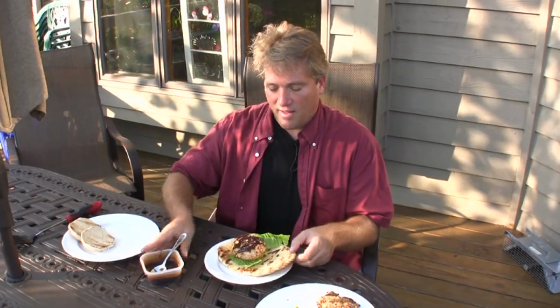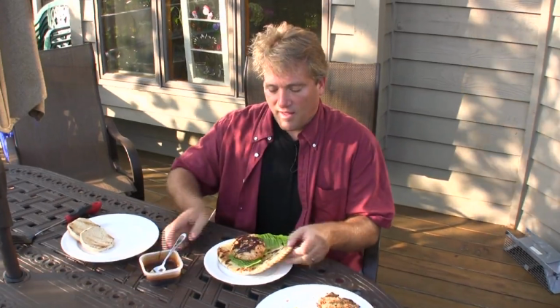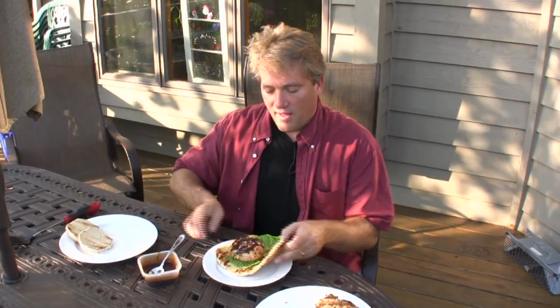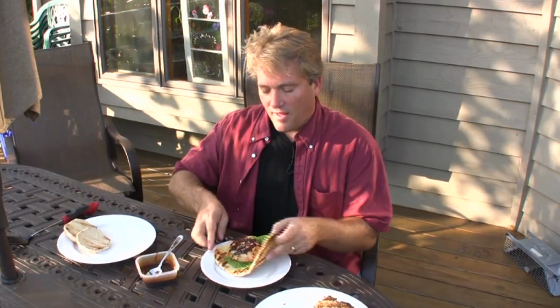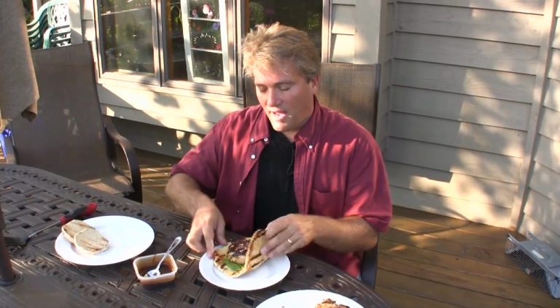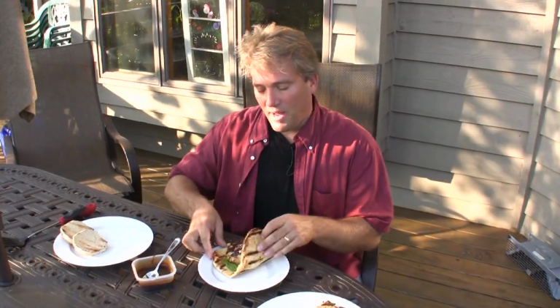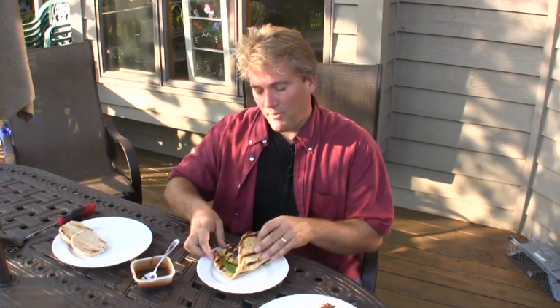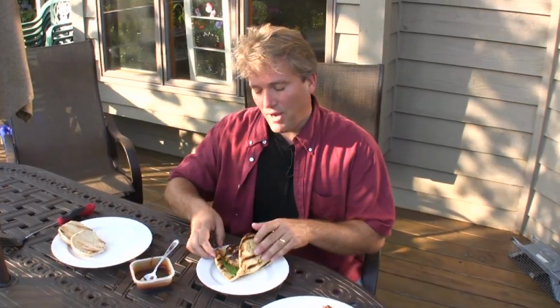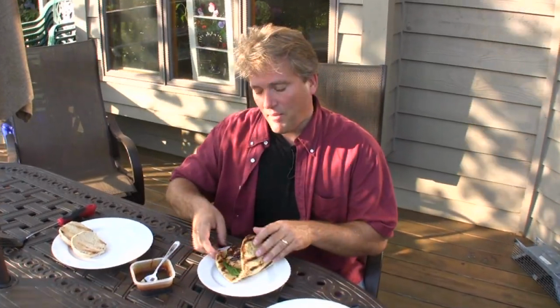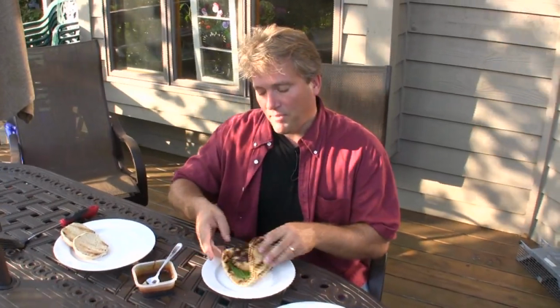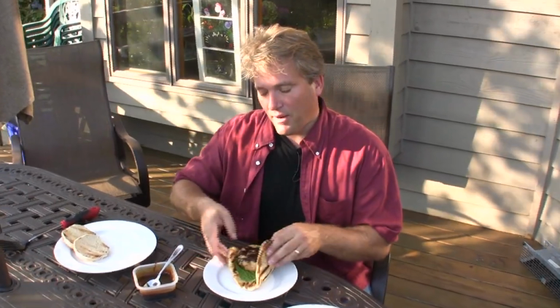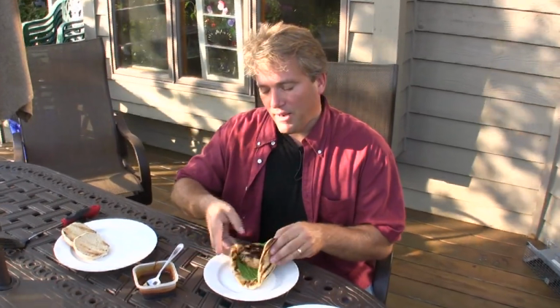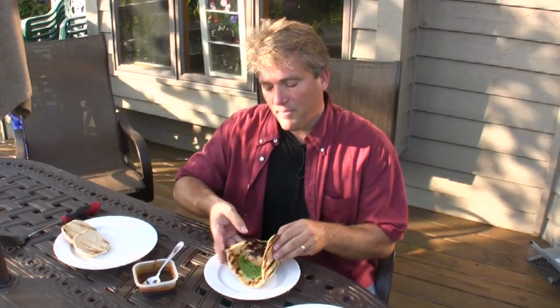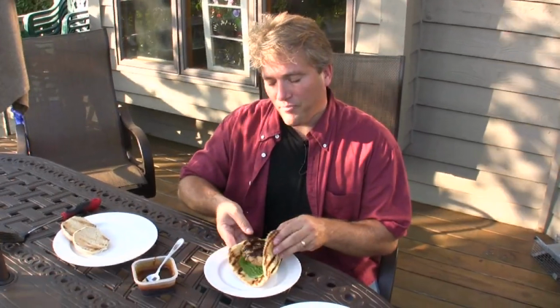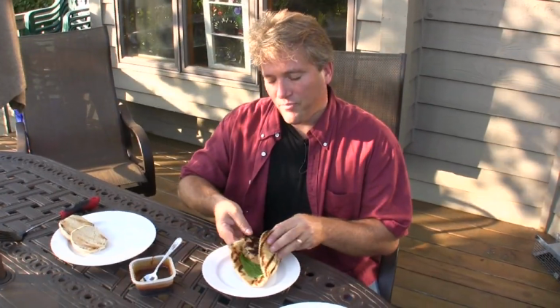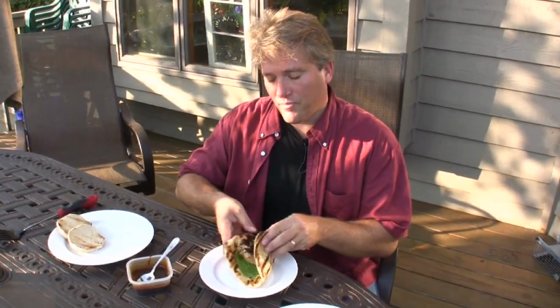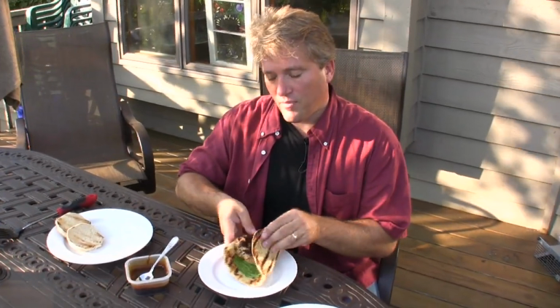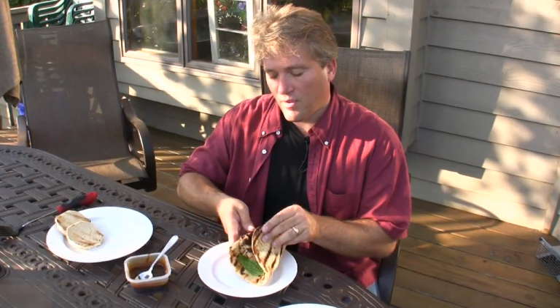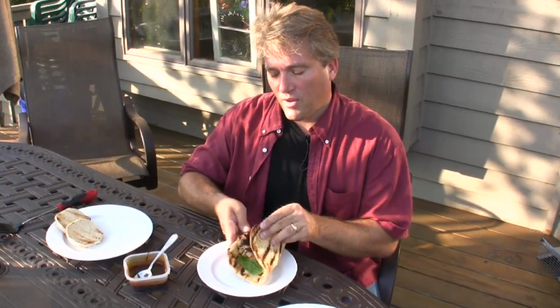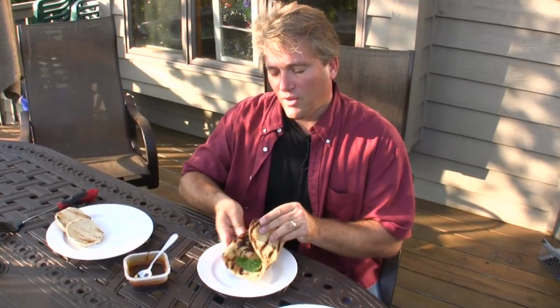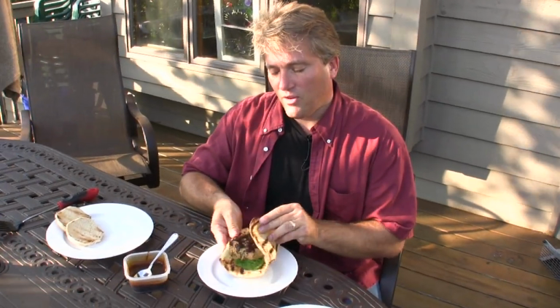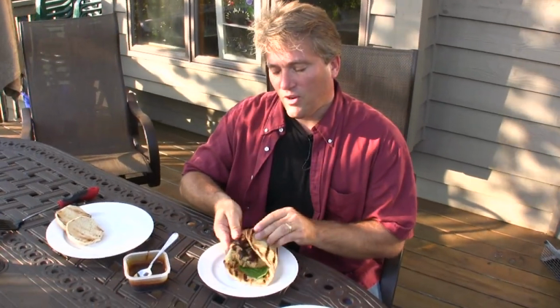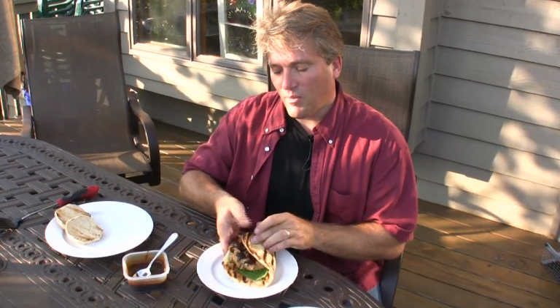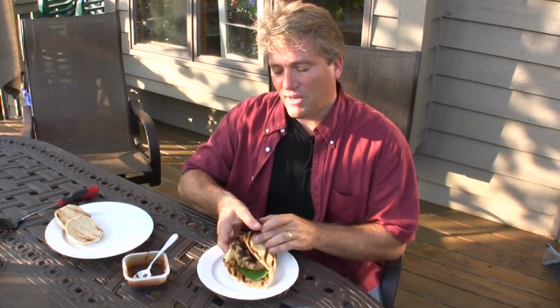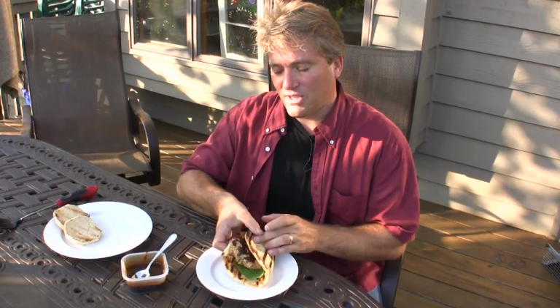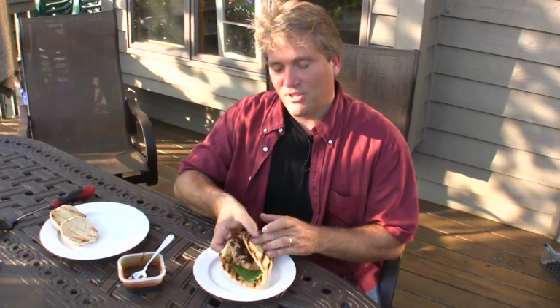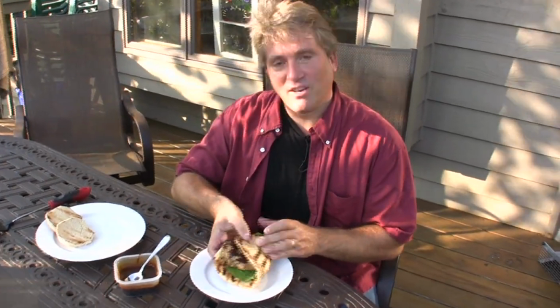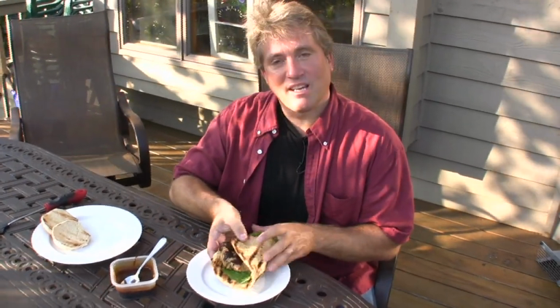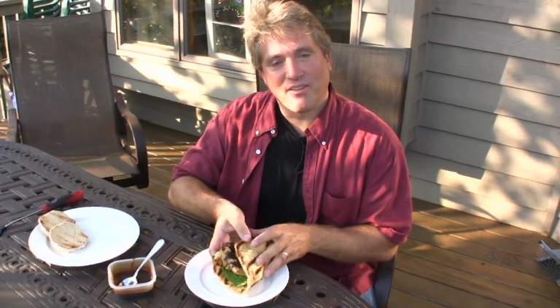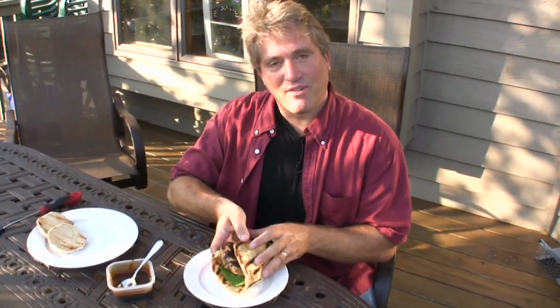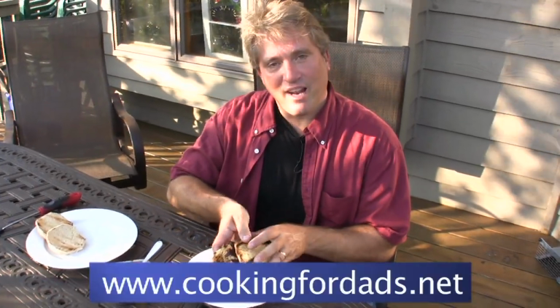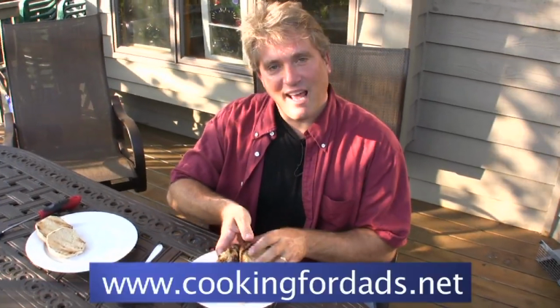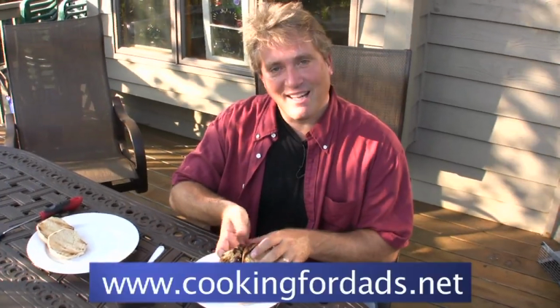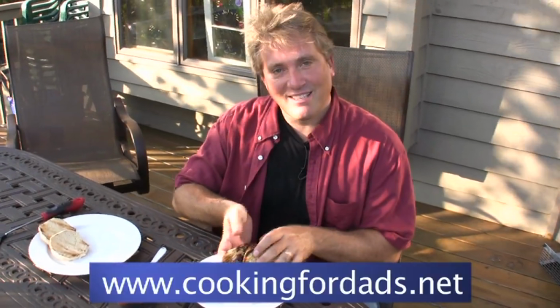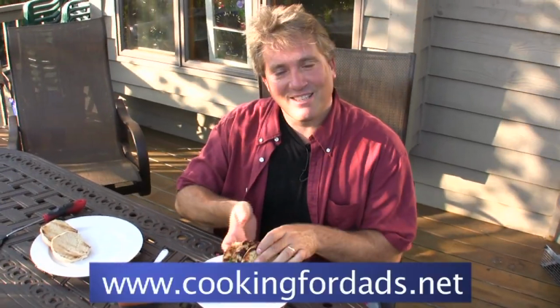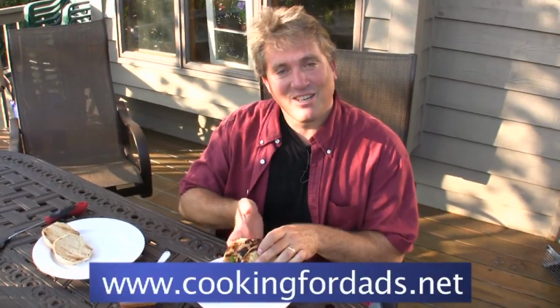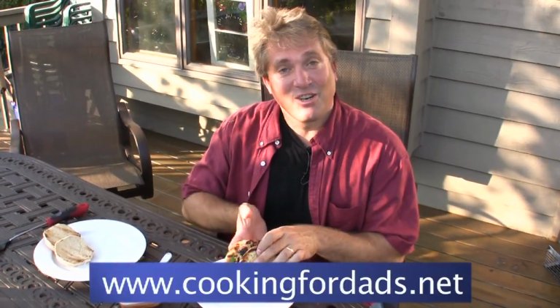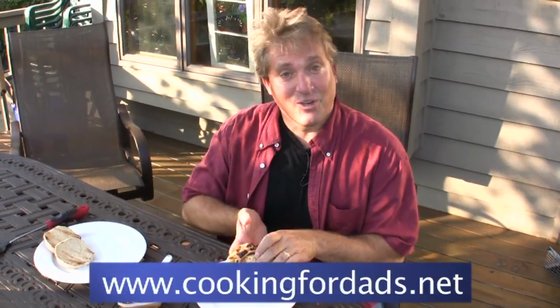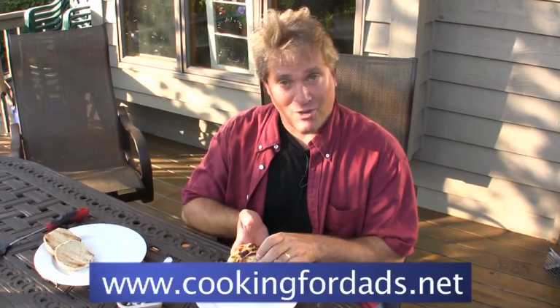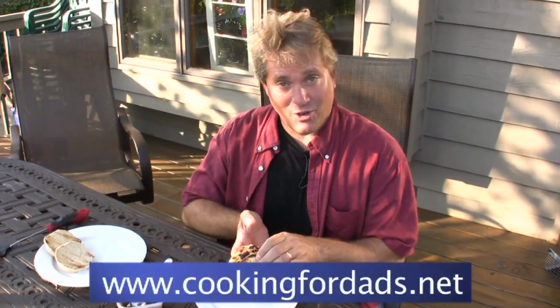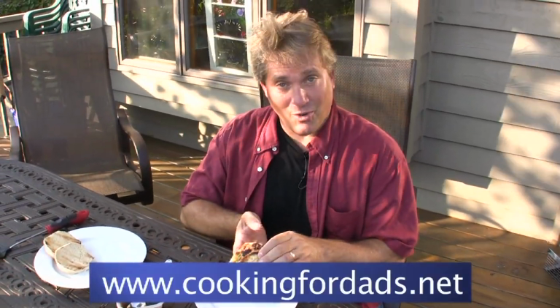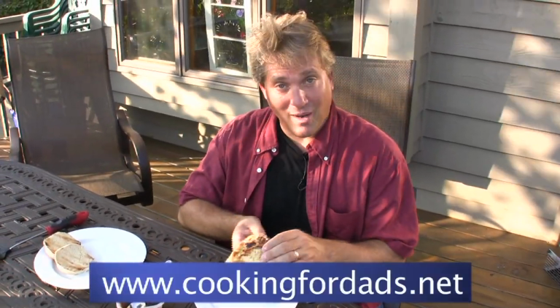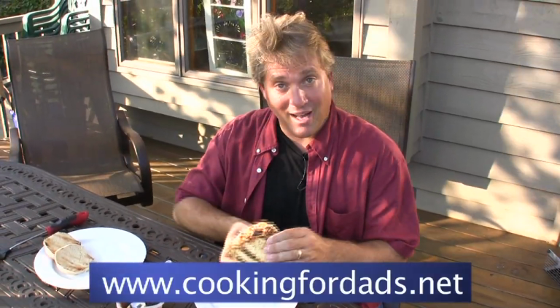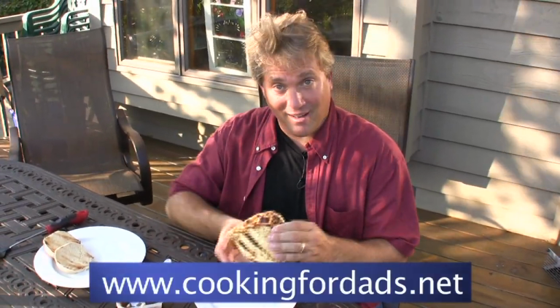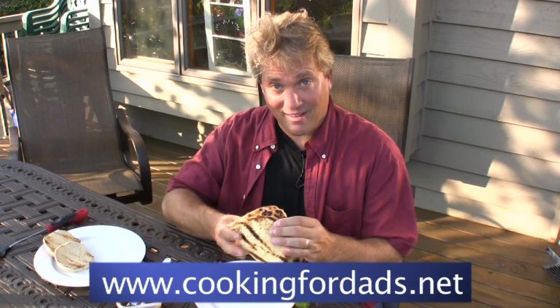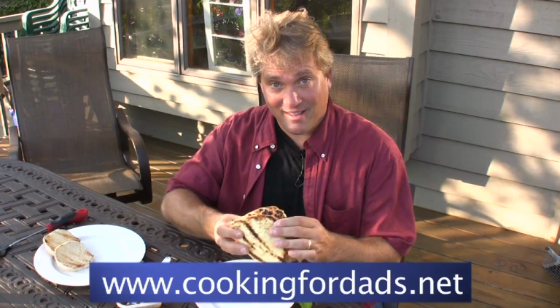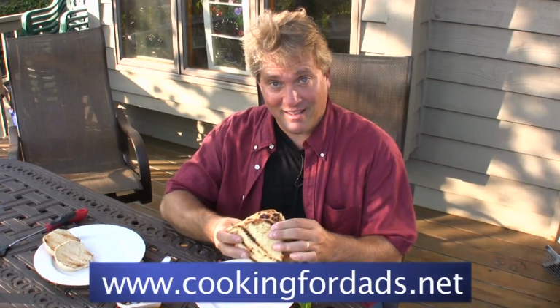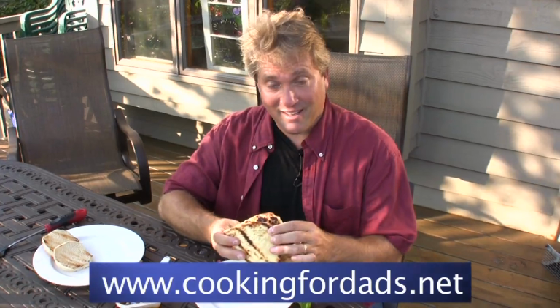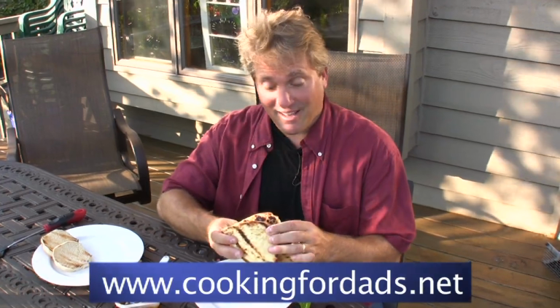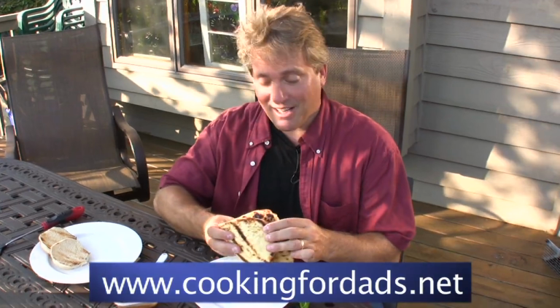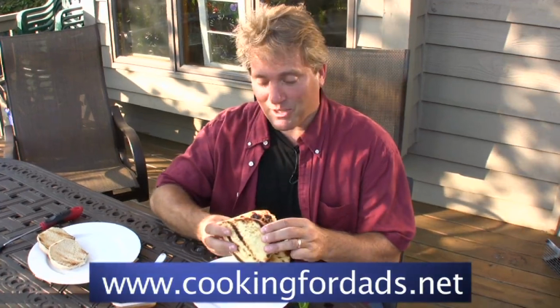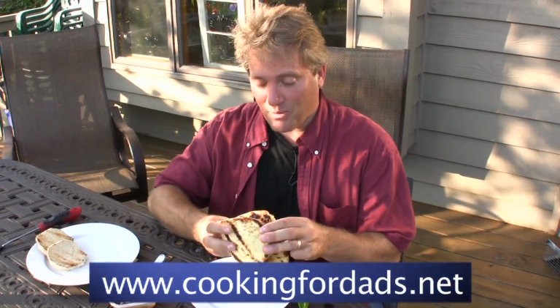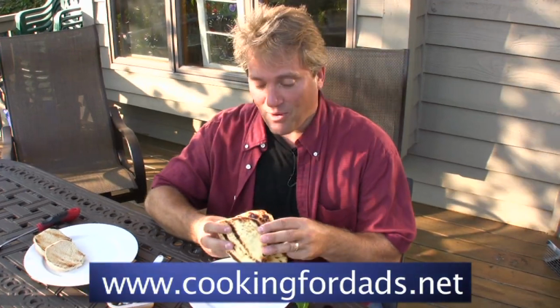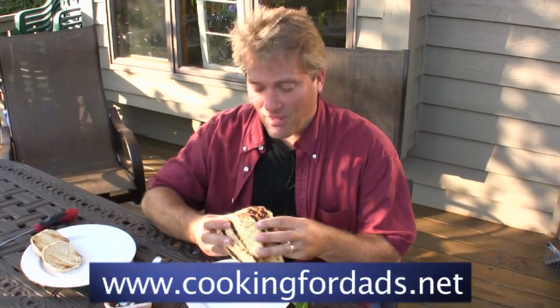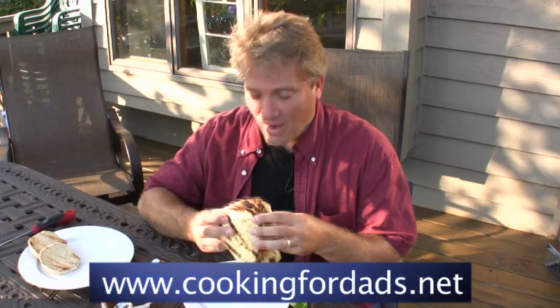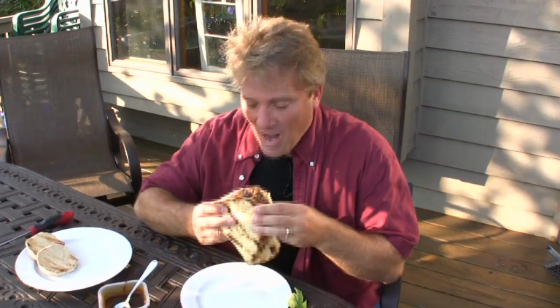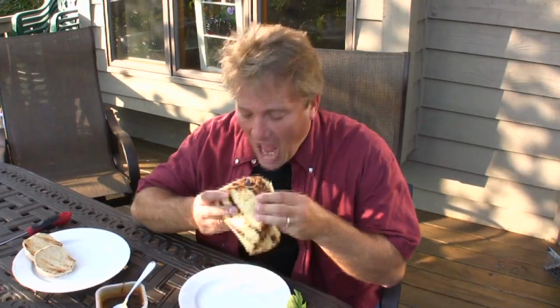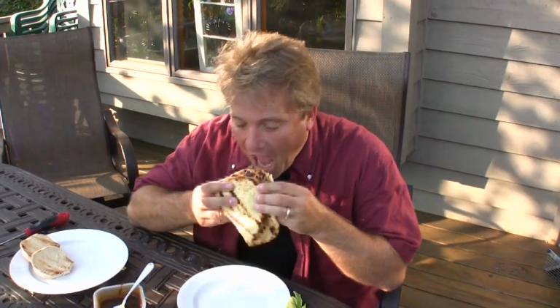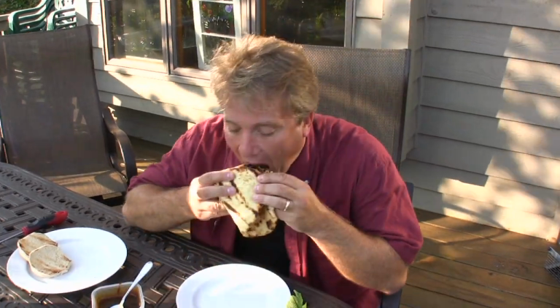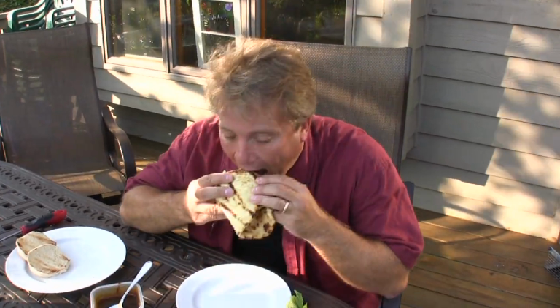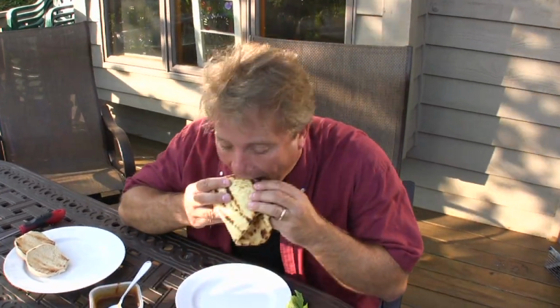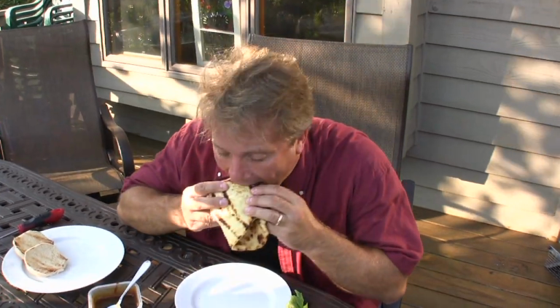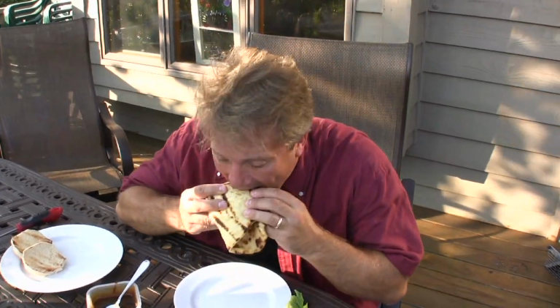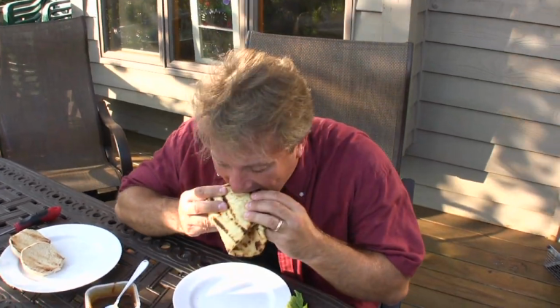I am Rob Barrett. If you are watching Cooking for Dads, cook well — it is worth it.